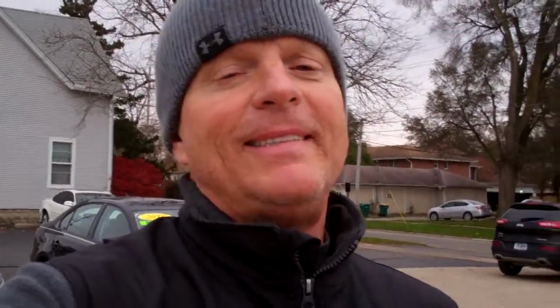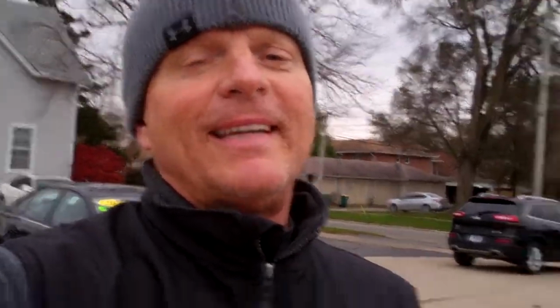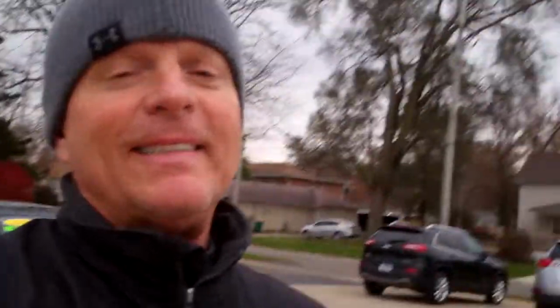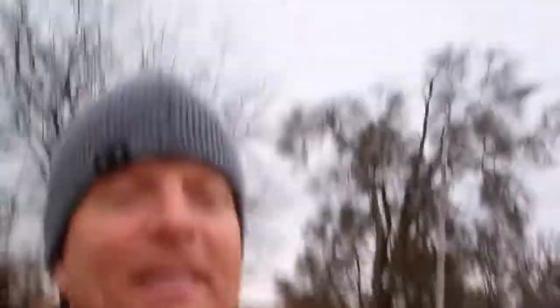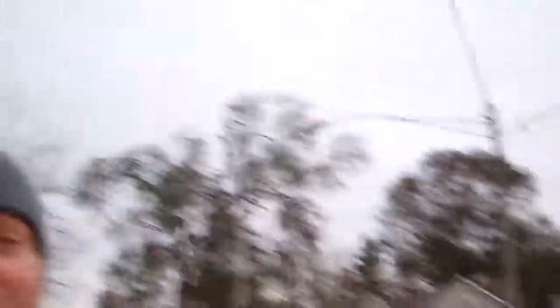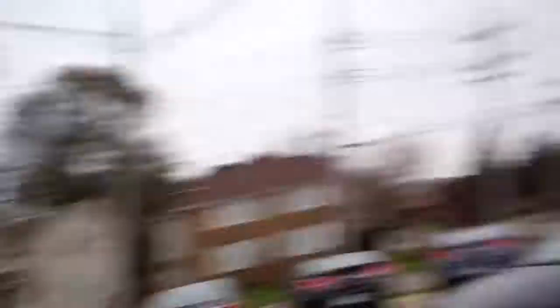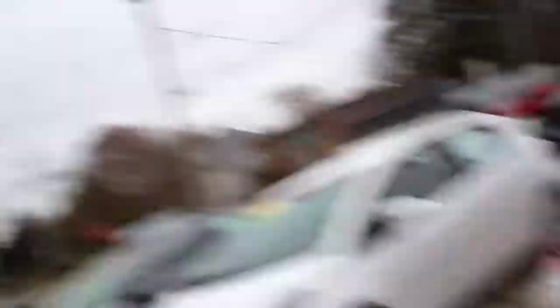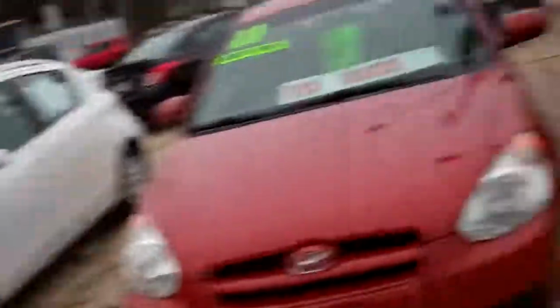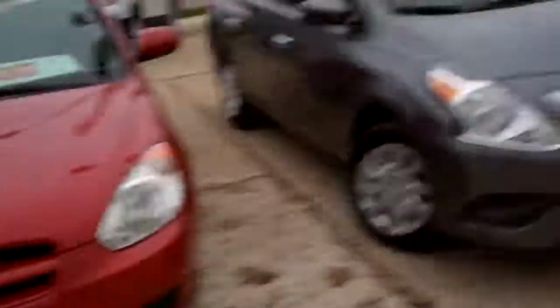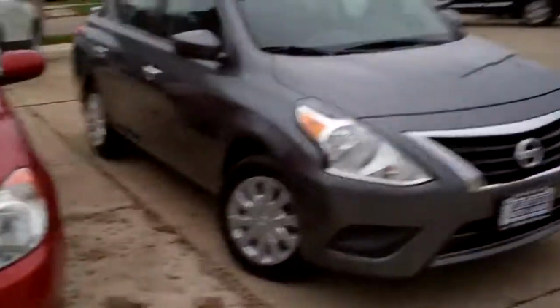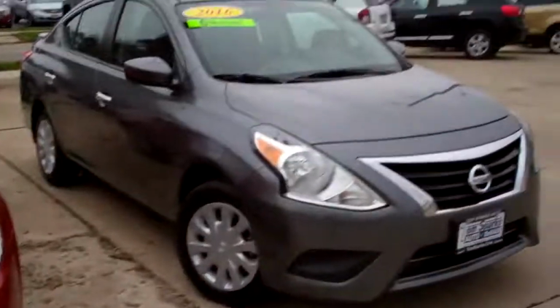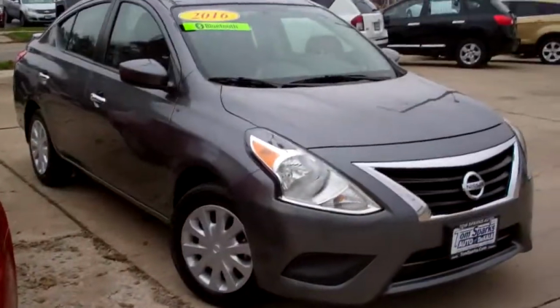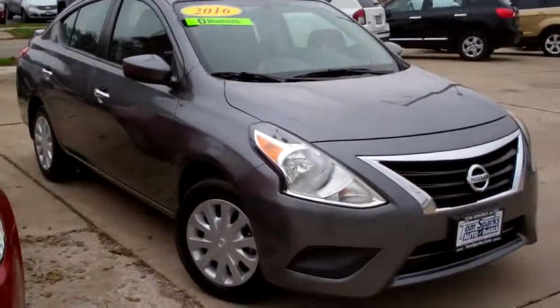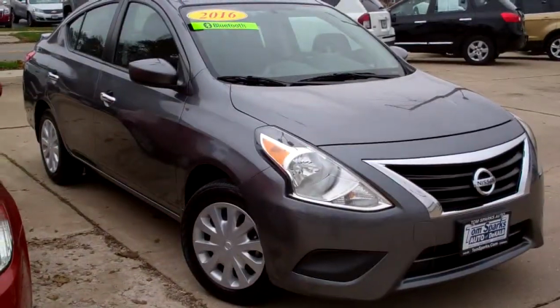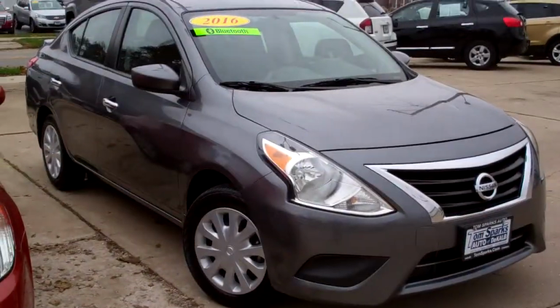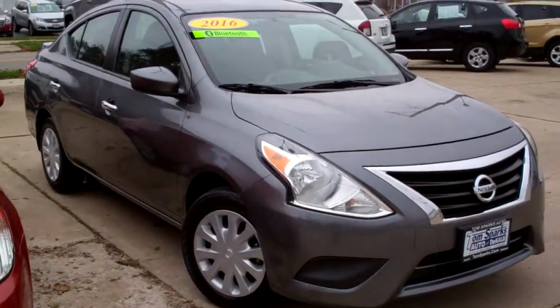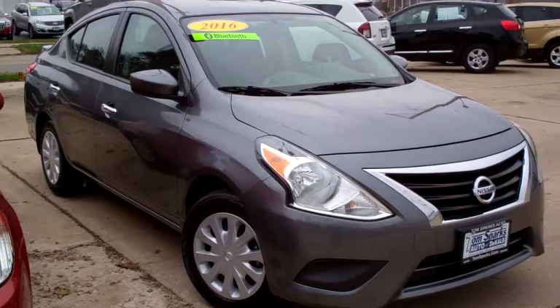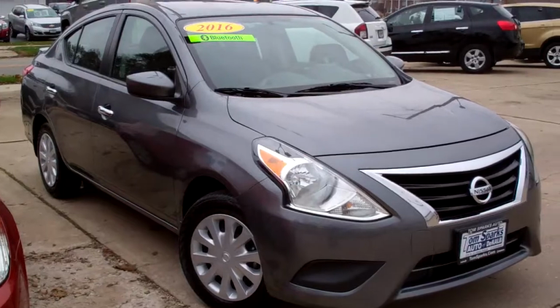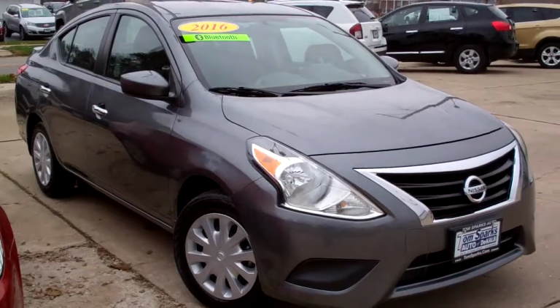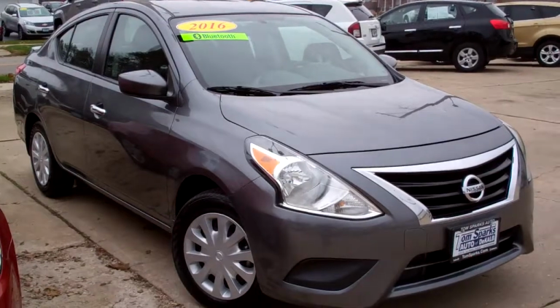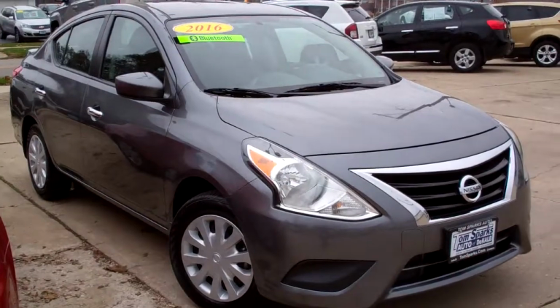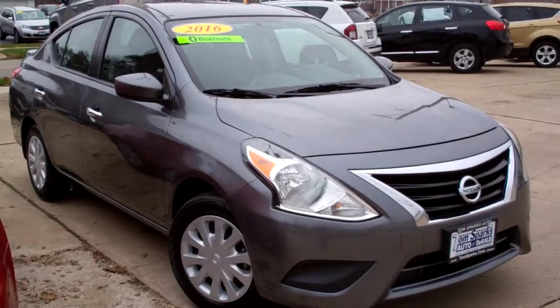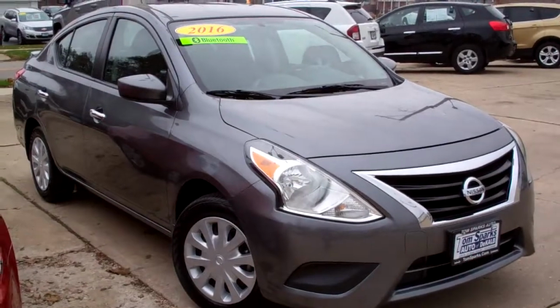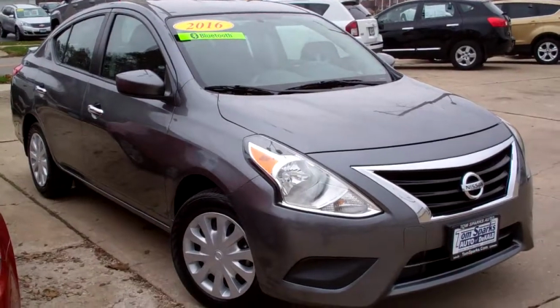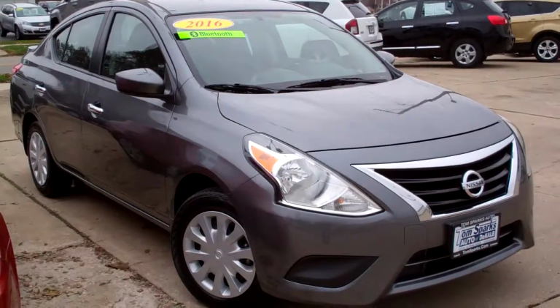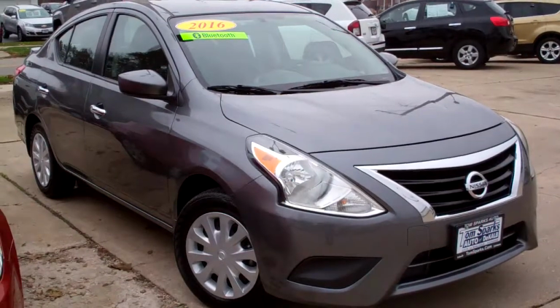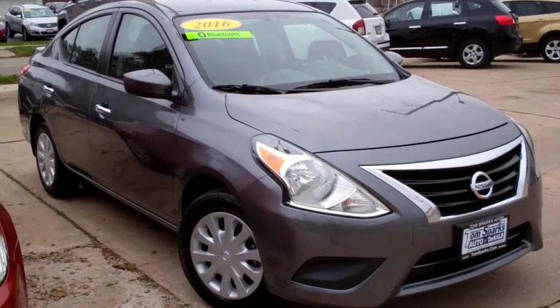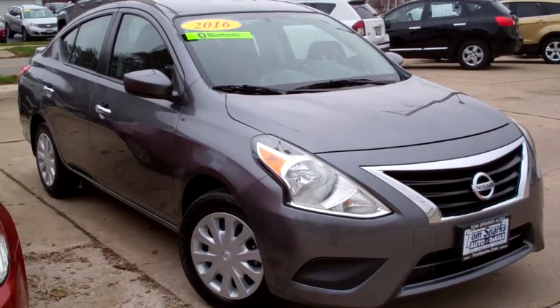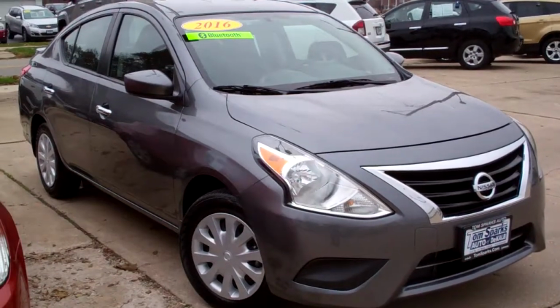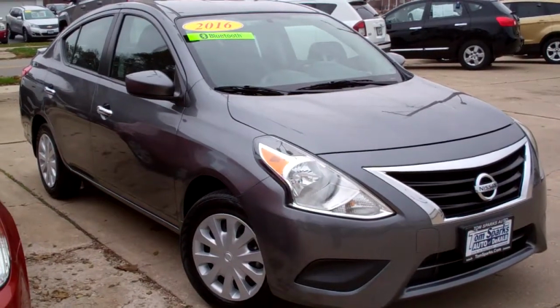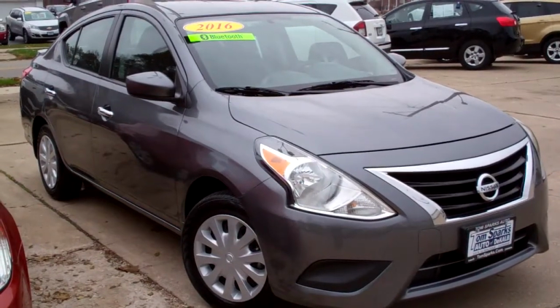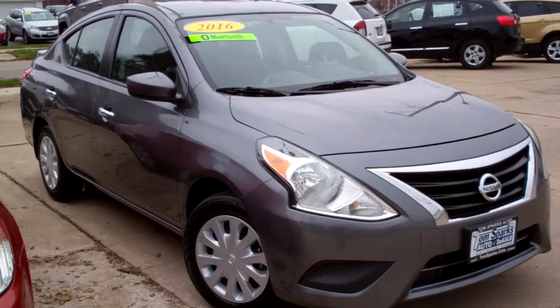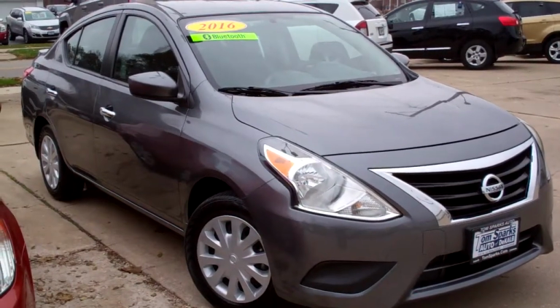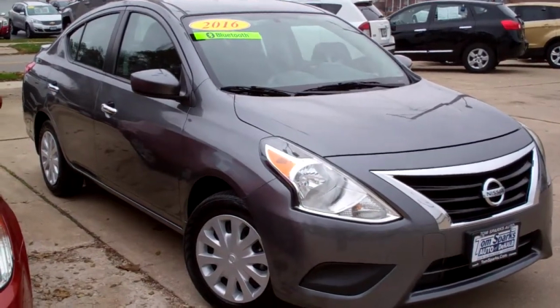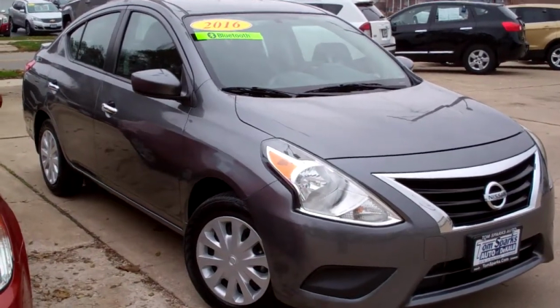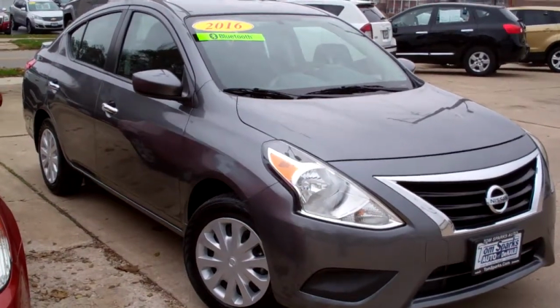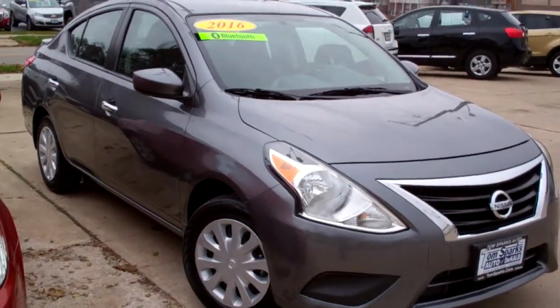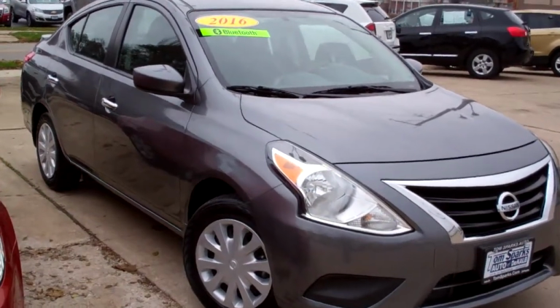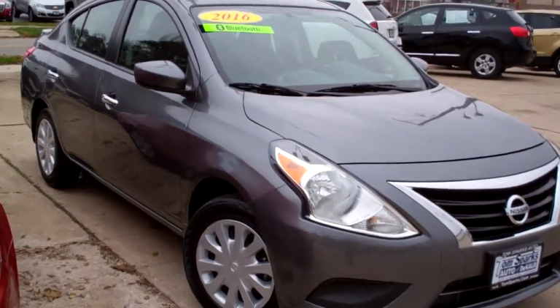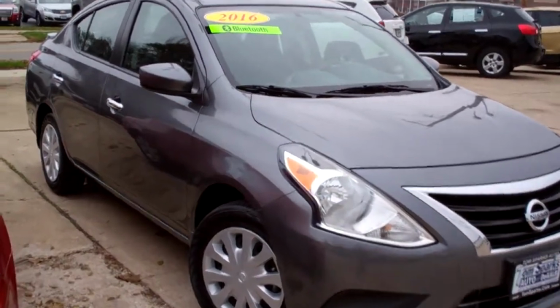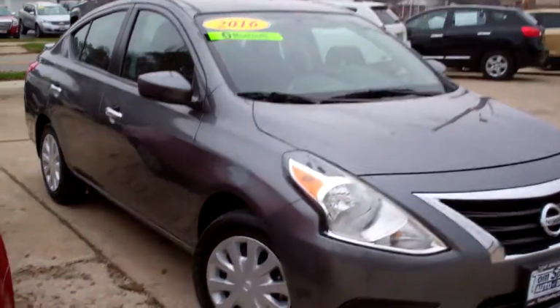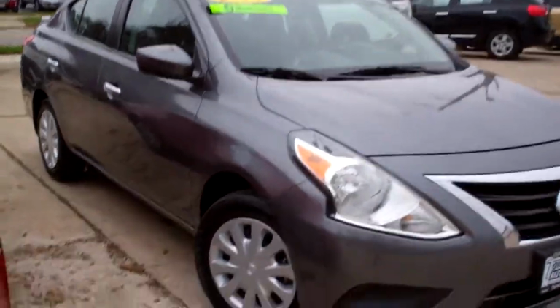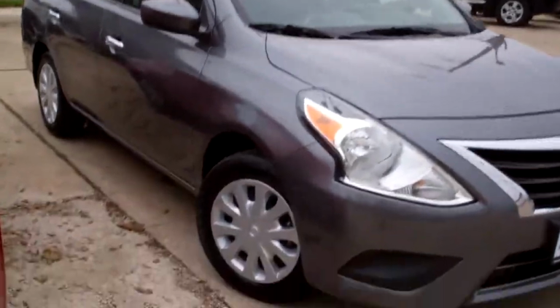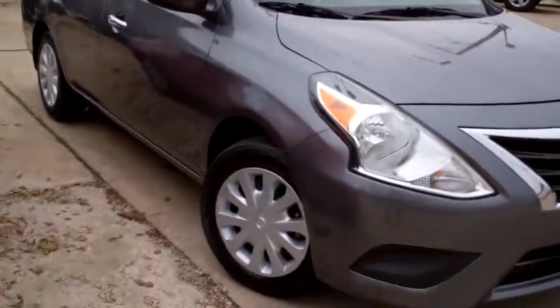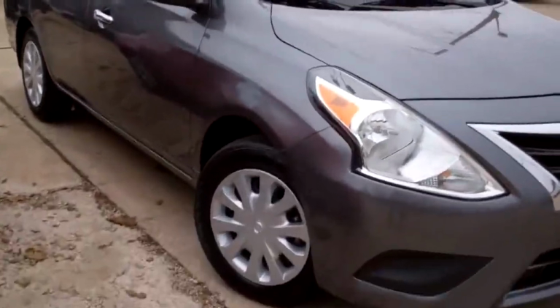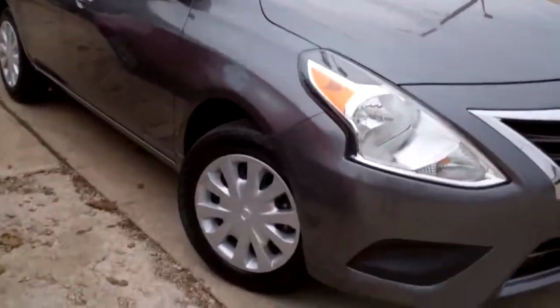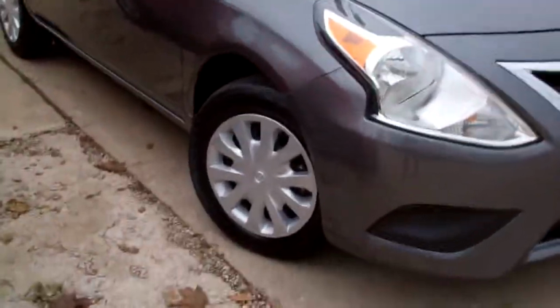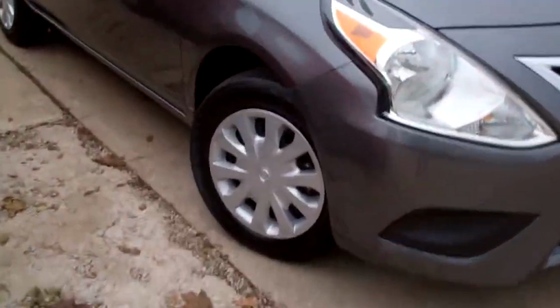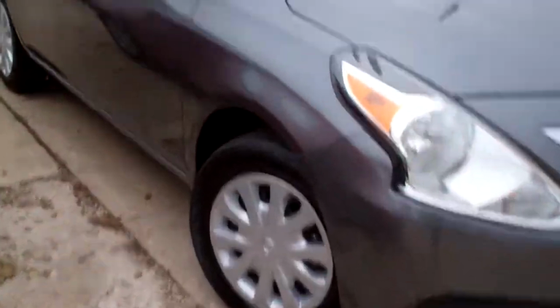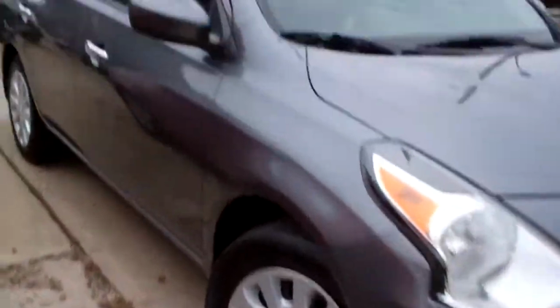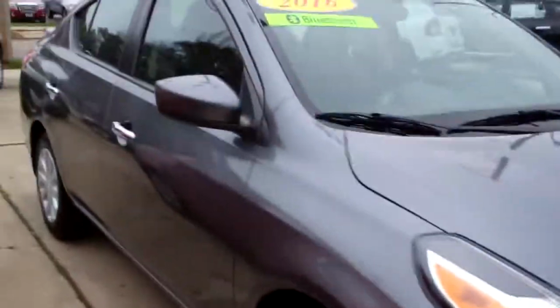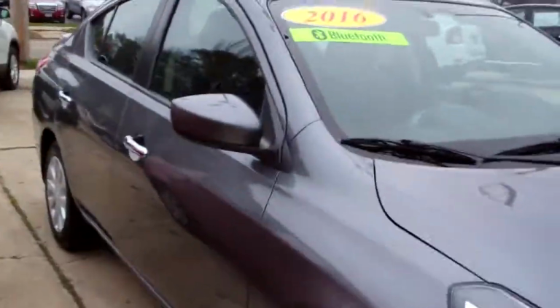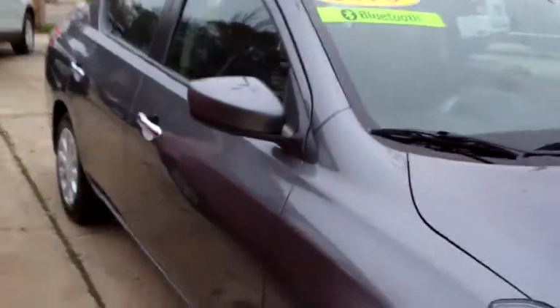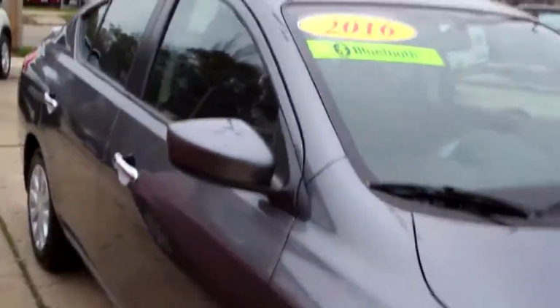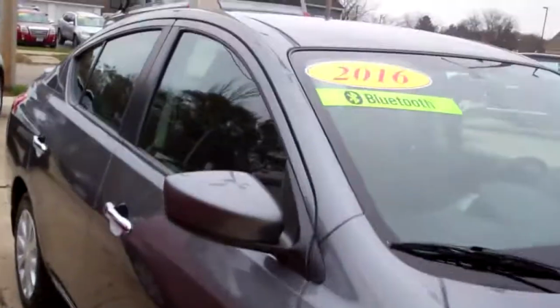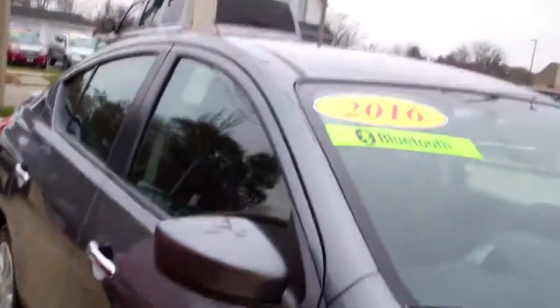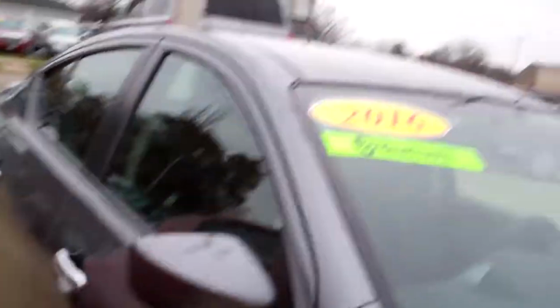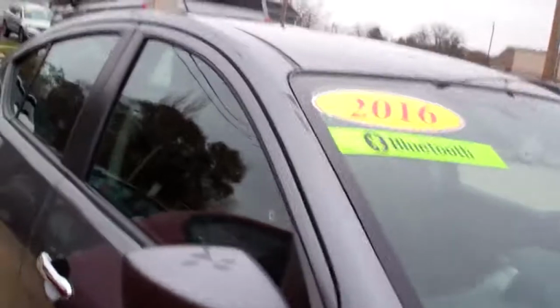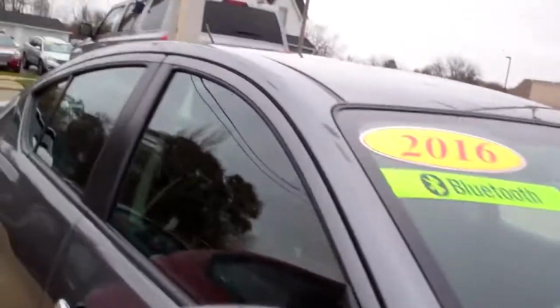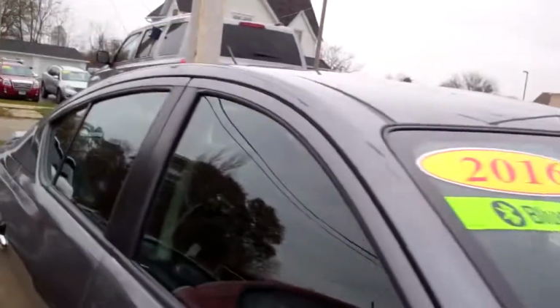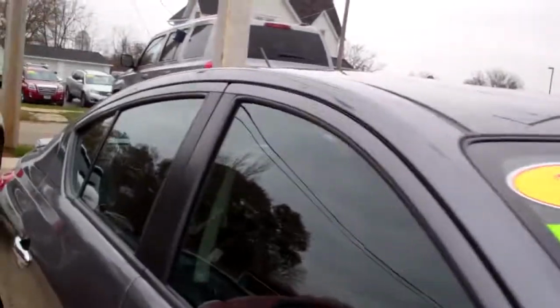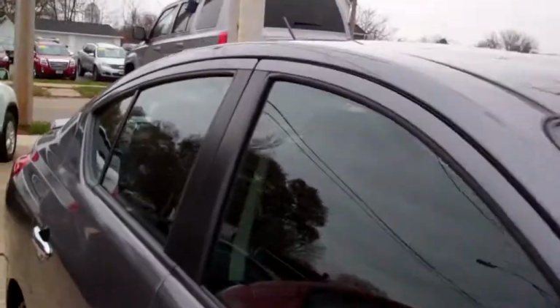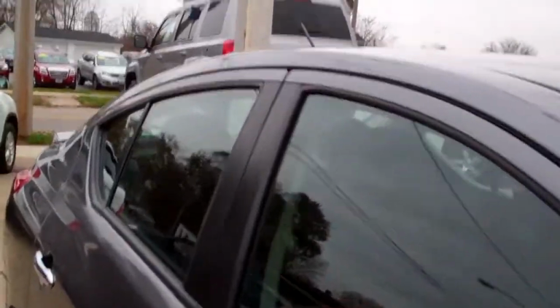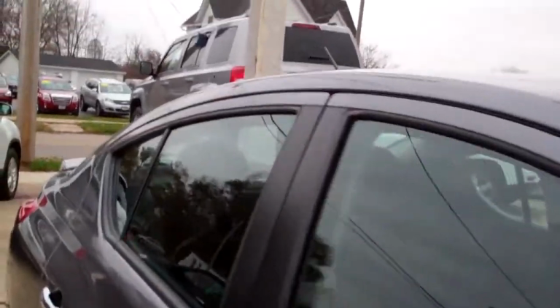Hey, check this one out. 2016 Nissan Versa. Nice car, huh? Grand color, caps, nice smoked glass.